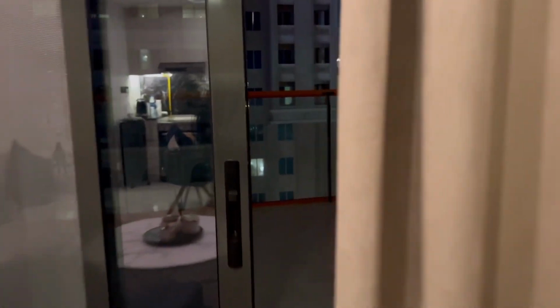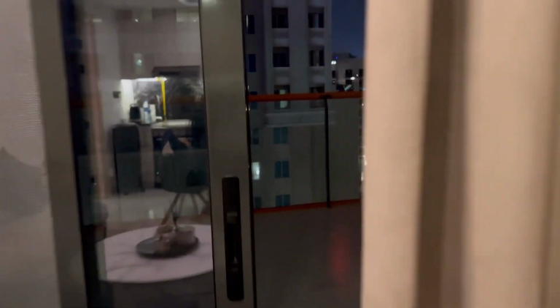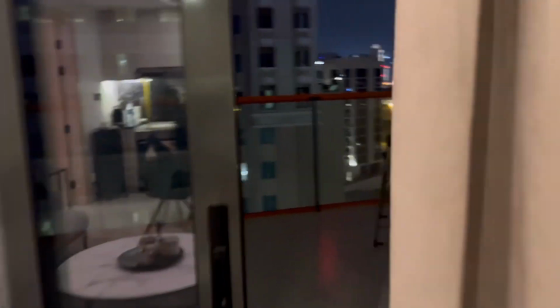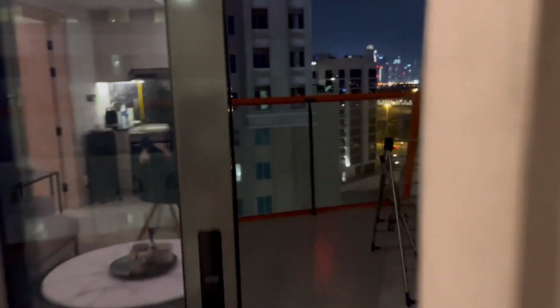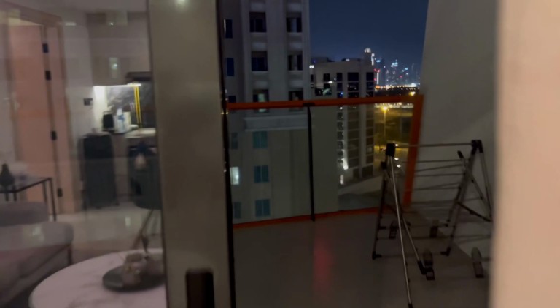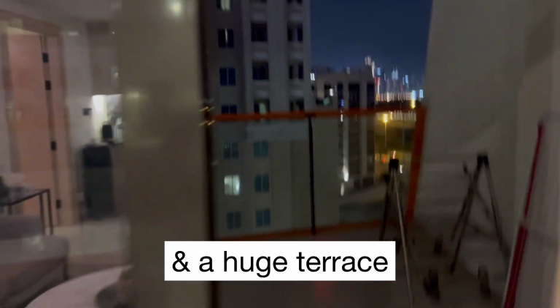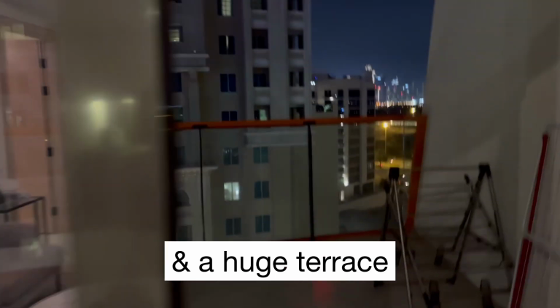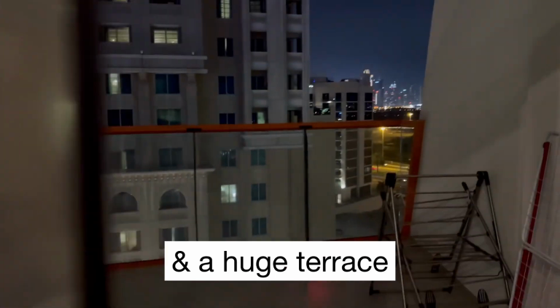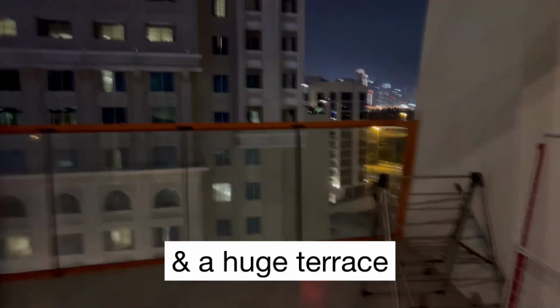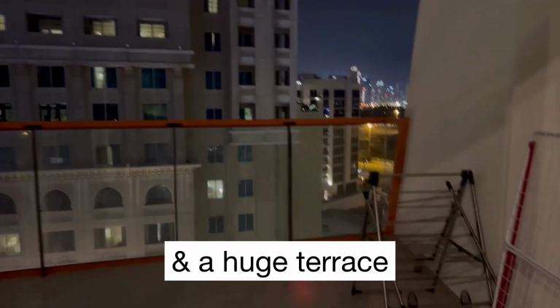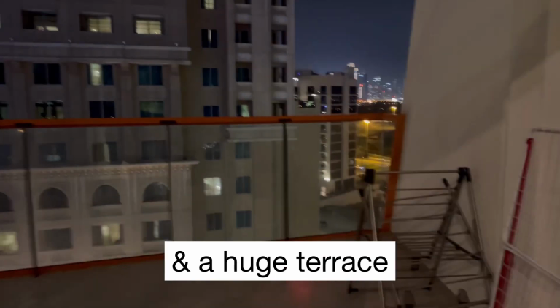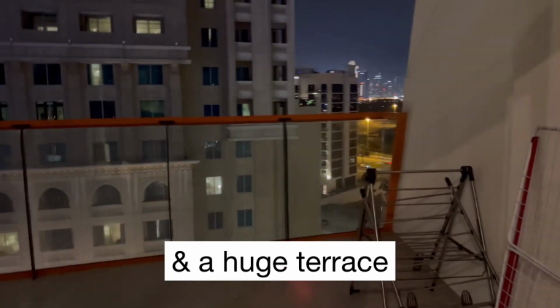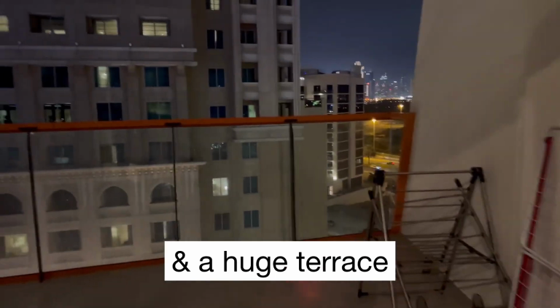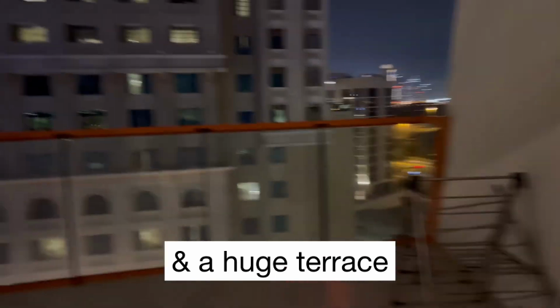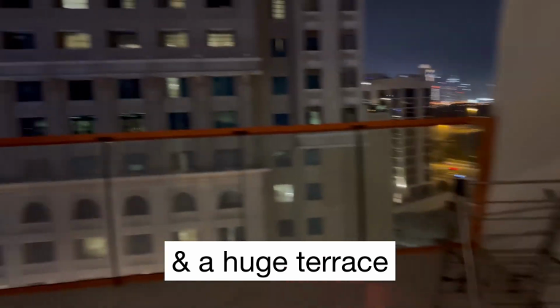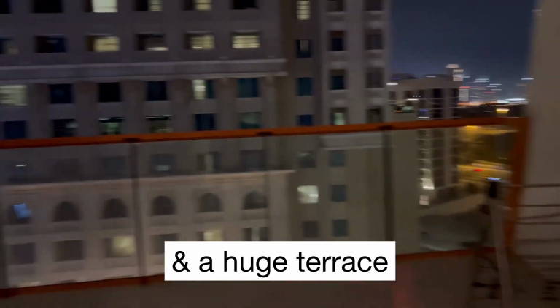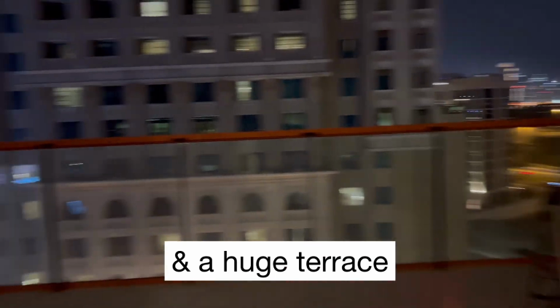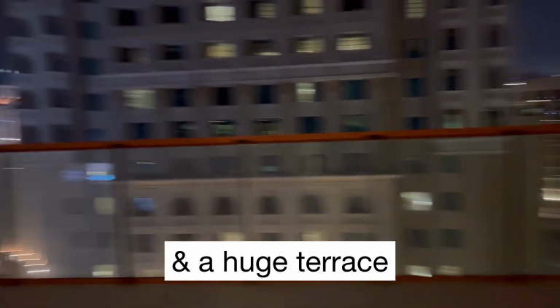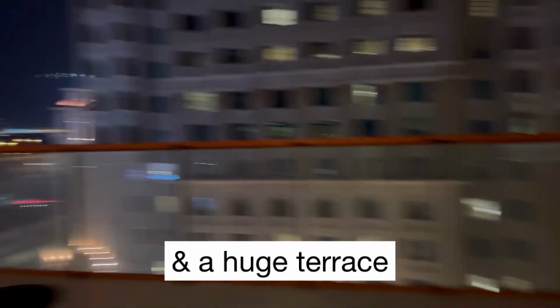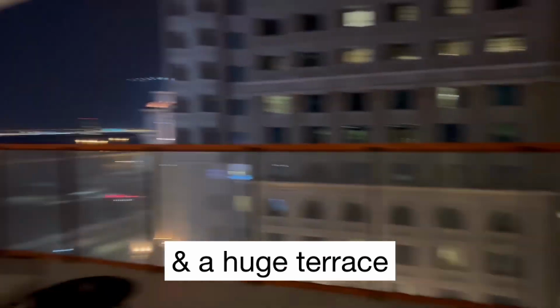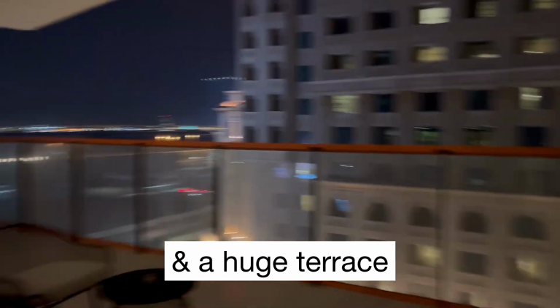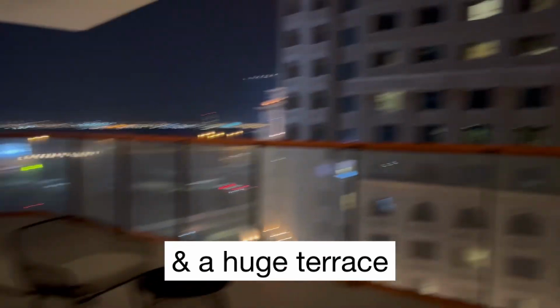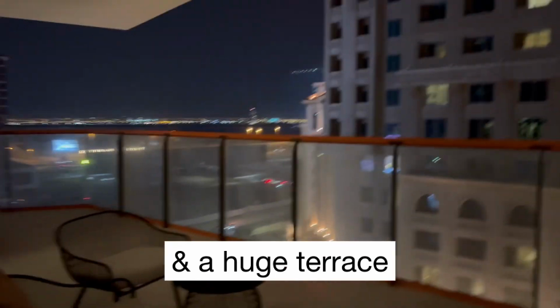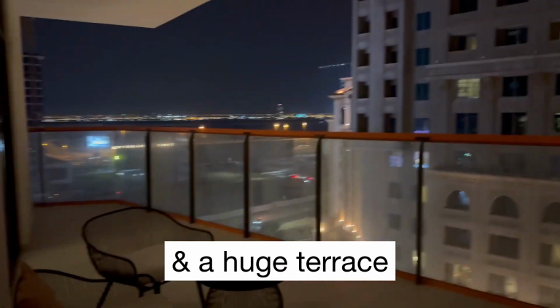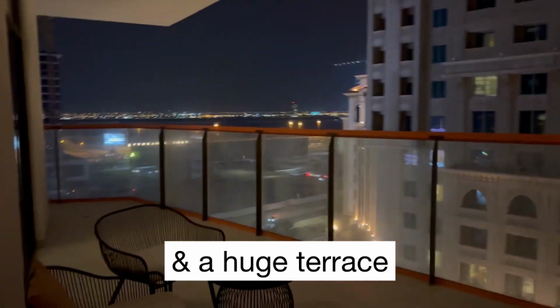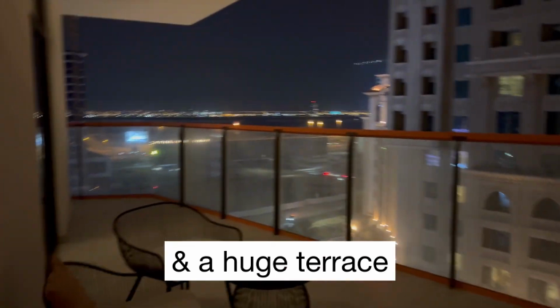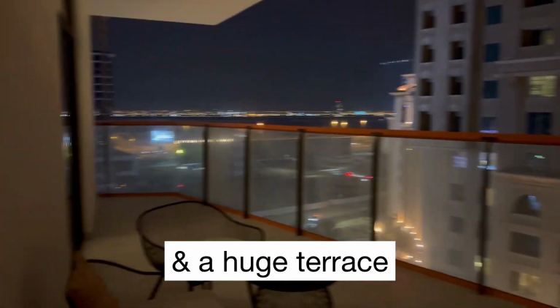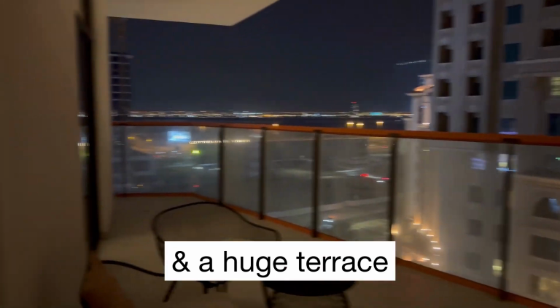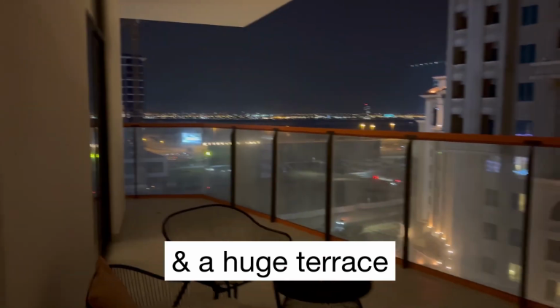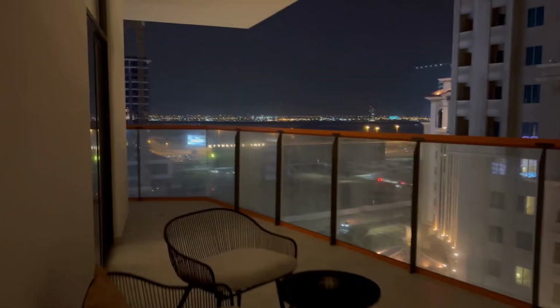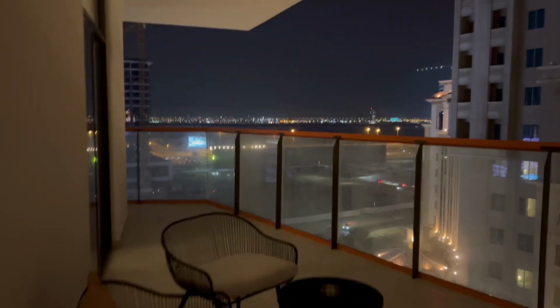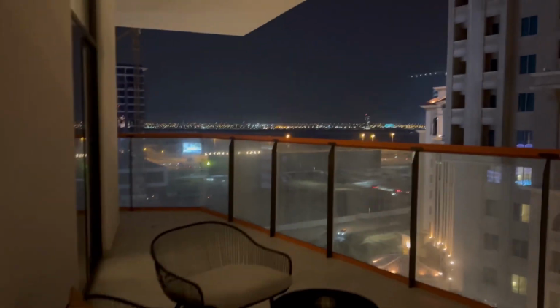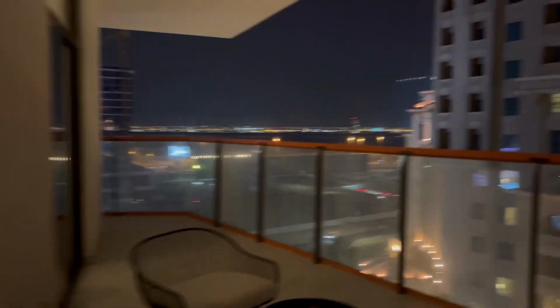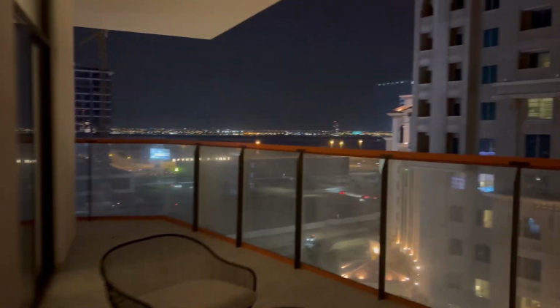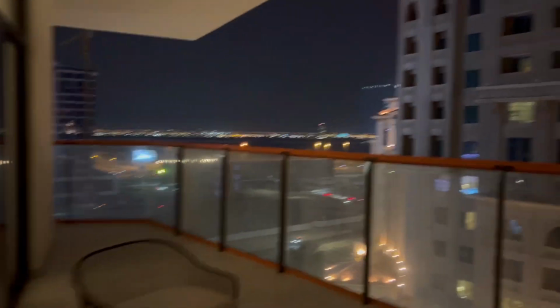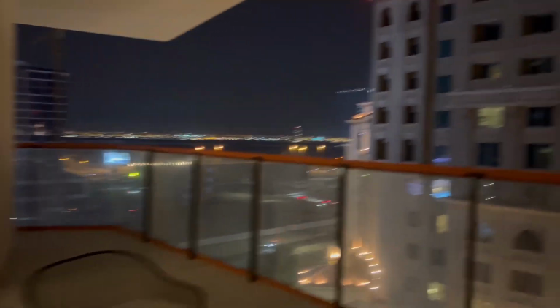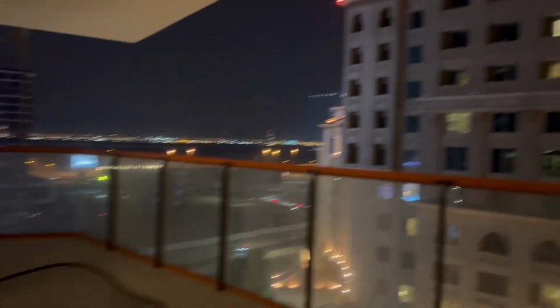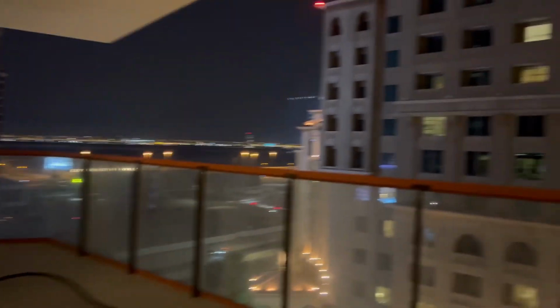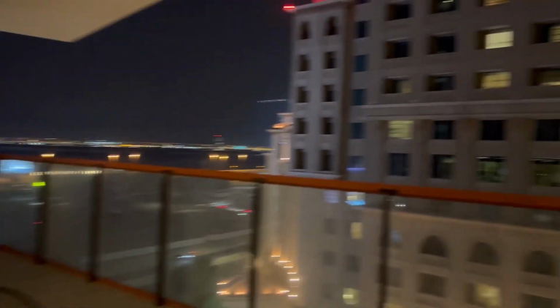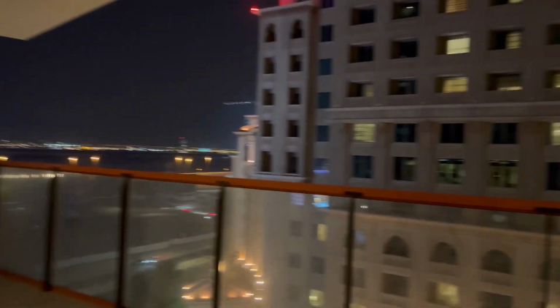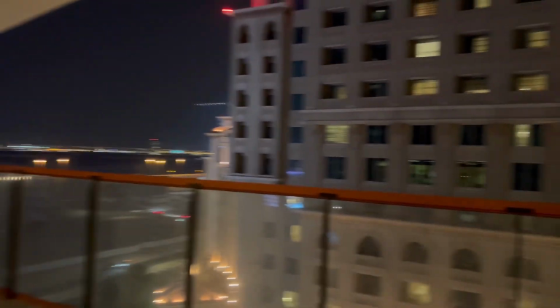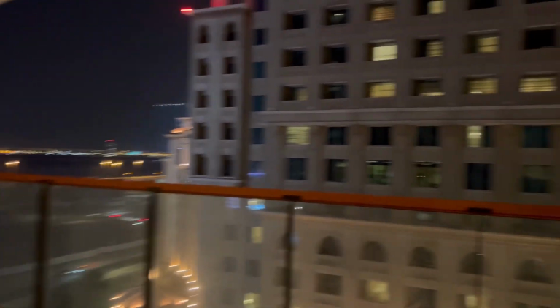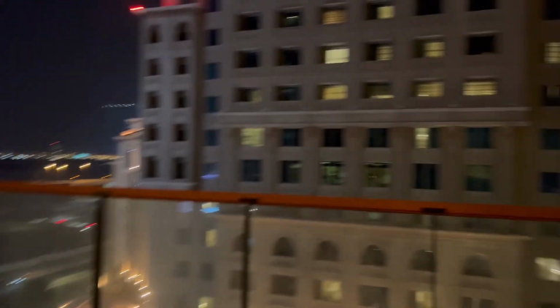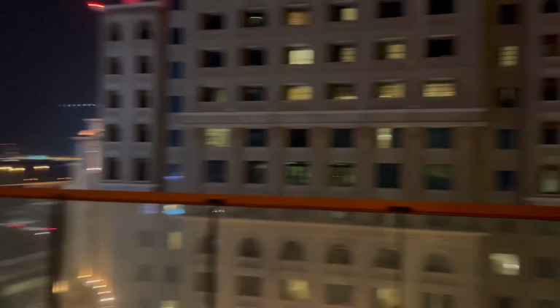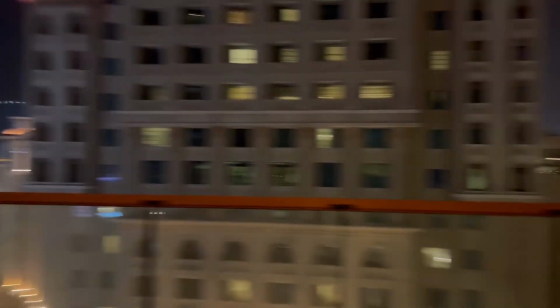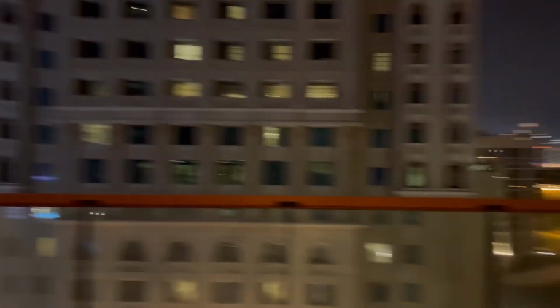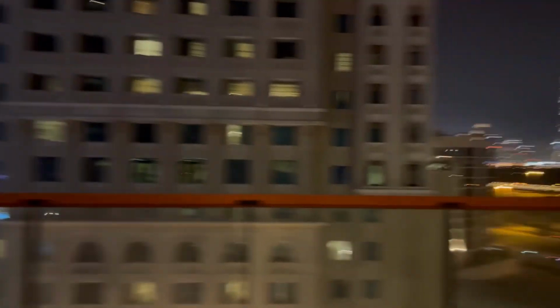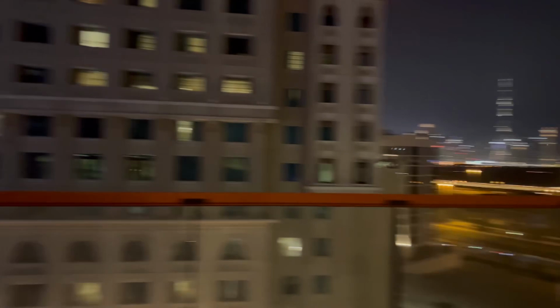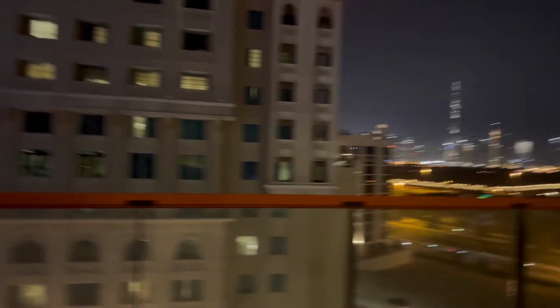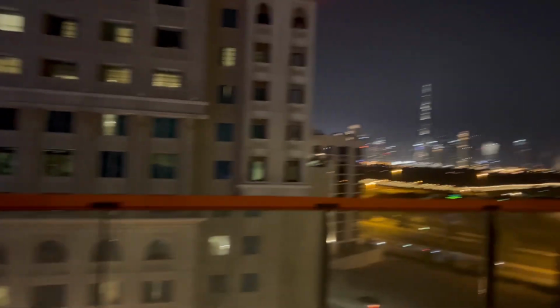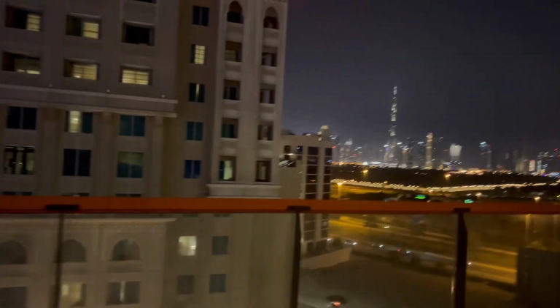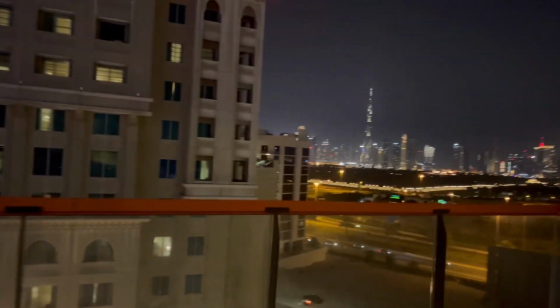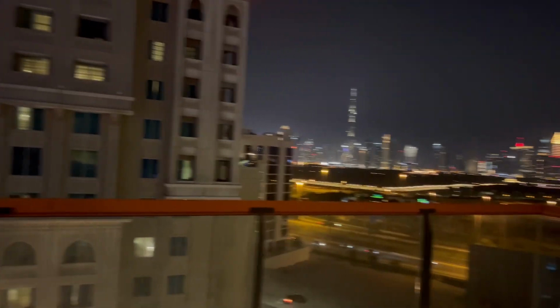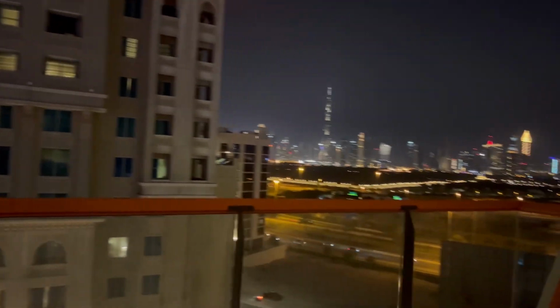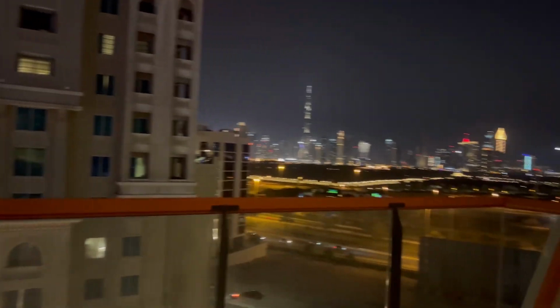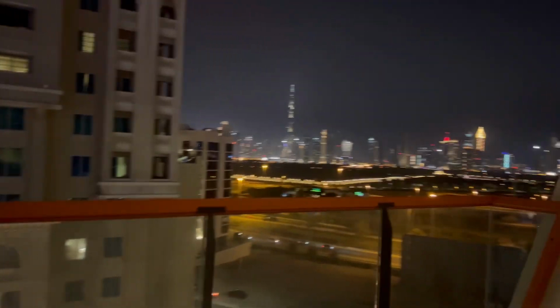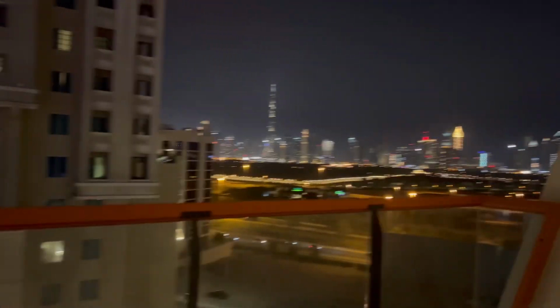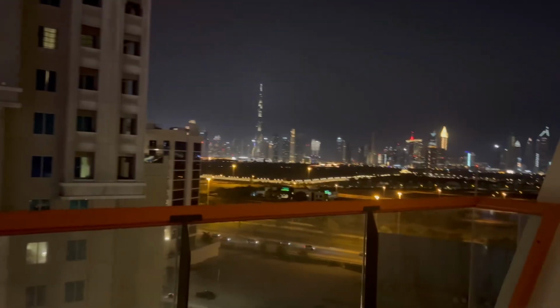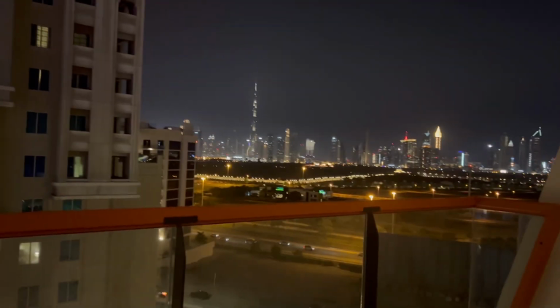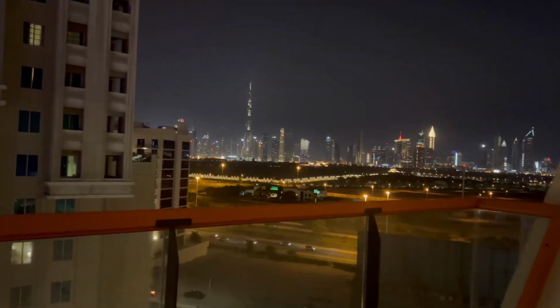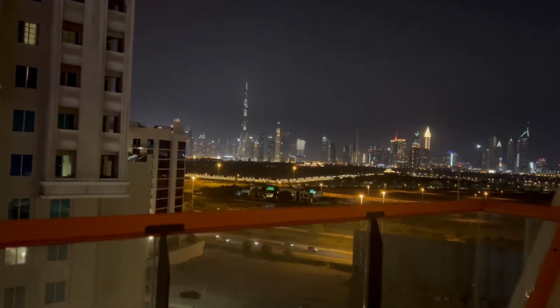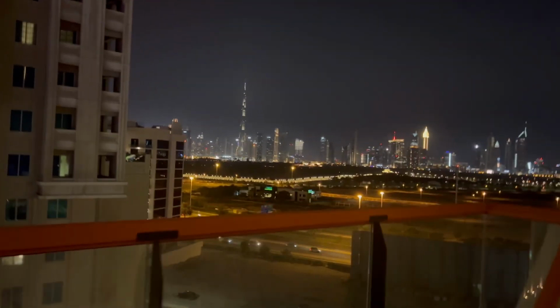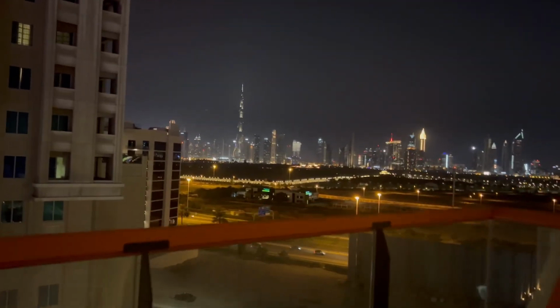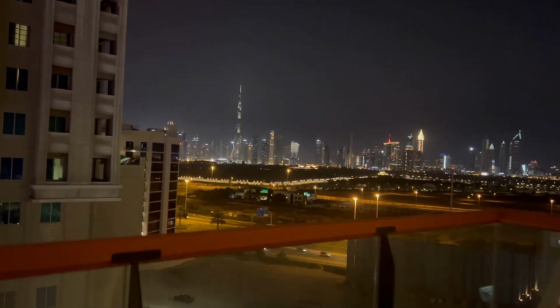And look at this huge grand terrace! Wow, it's right next to the Marriott in Al Jadaf.